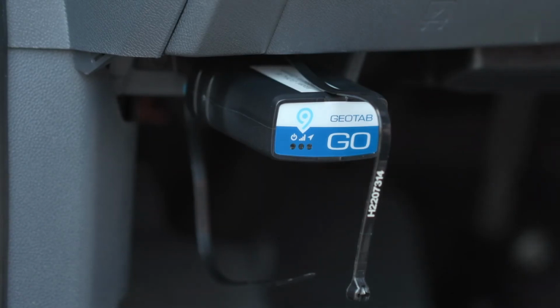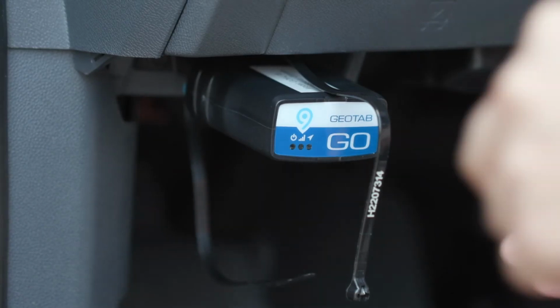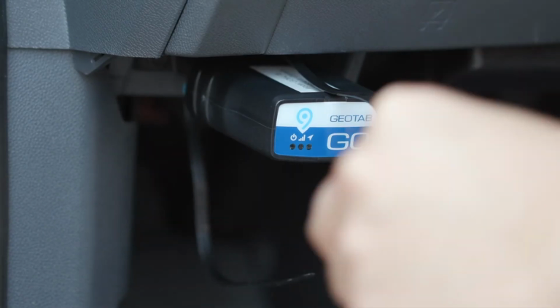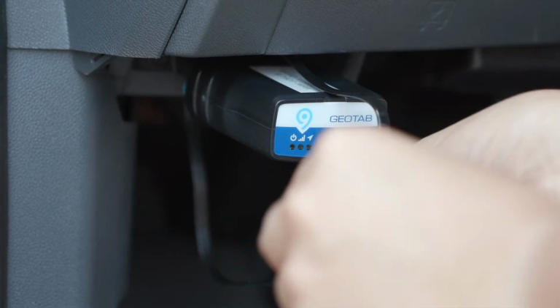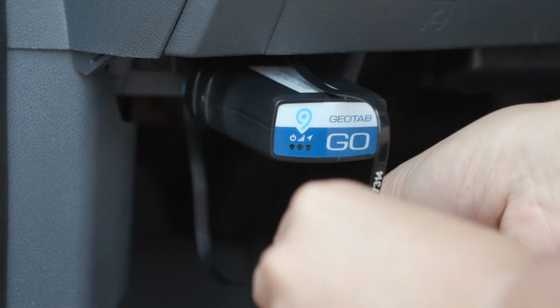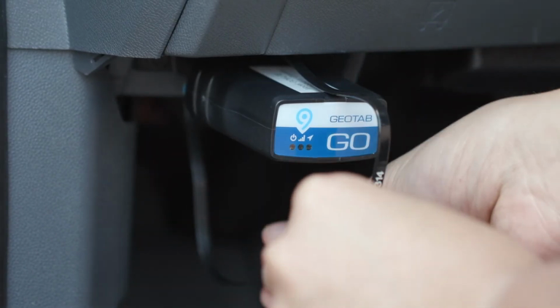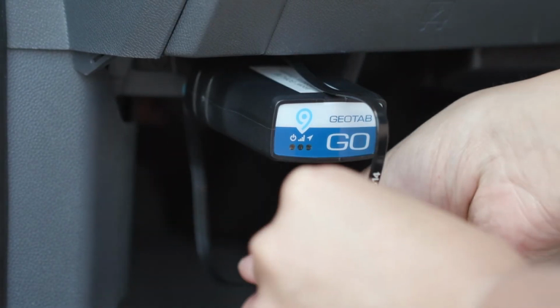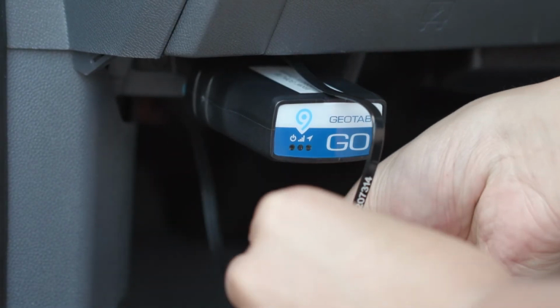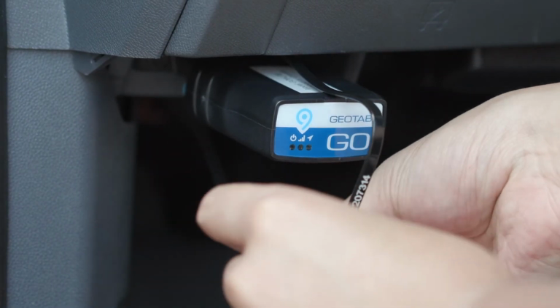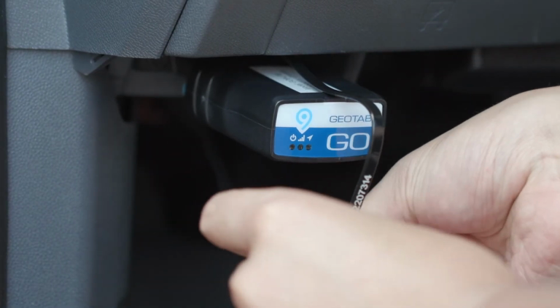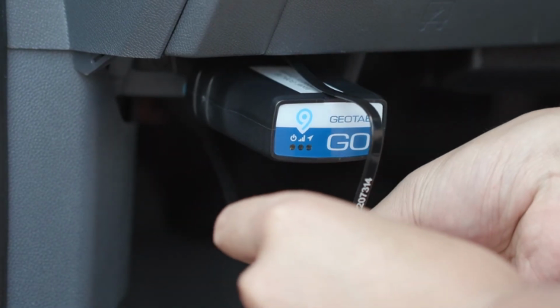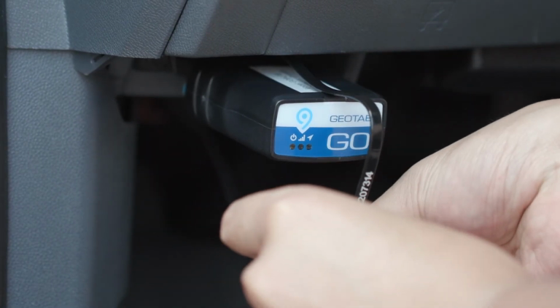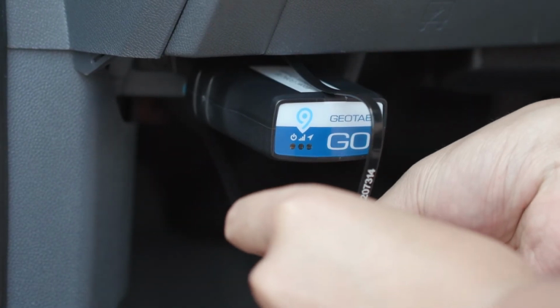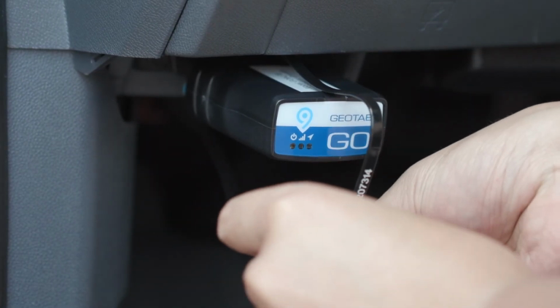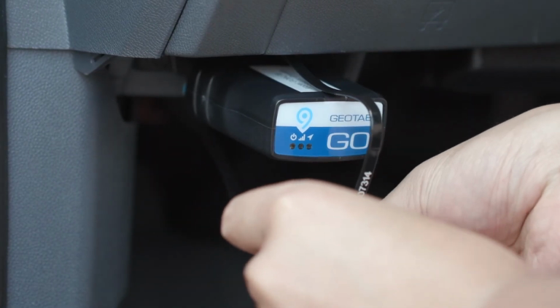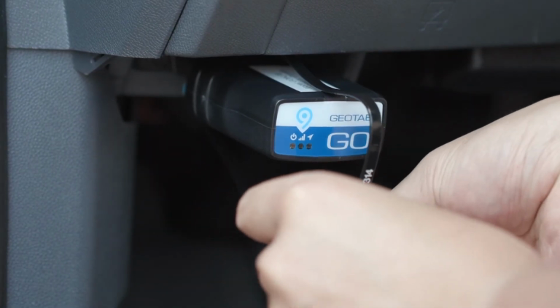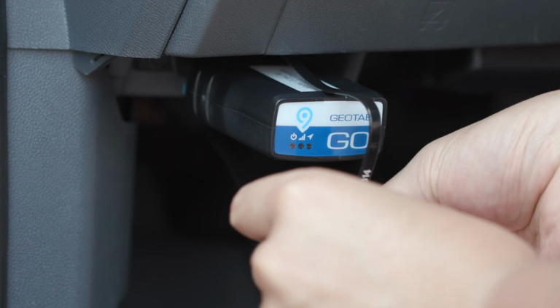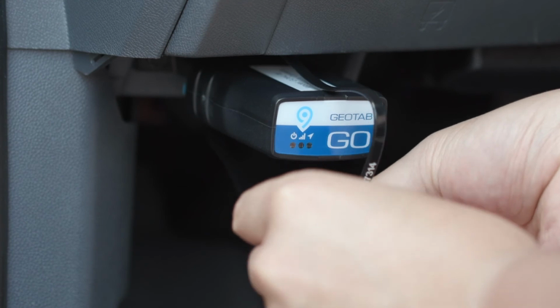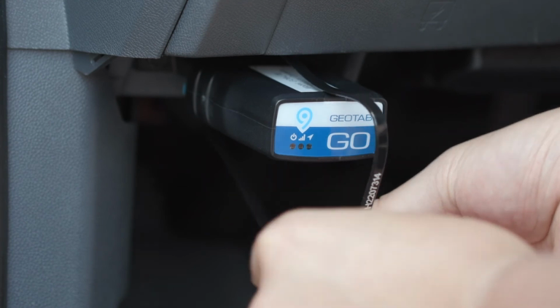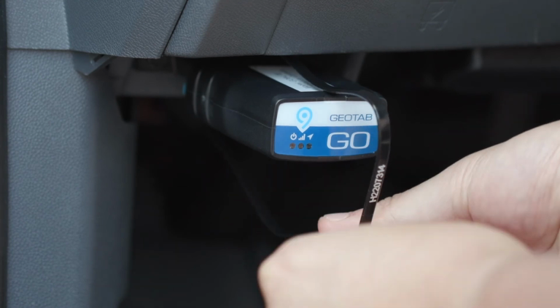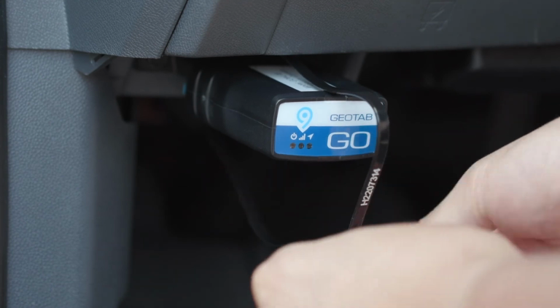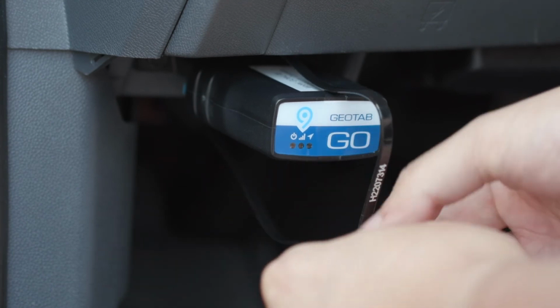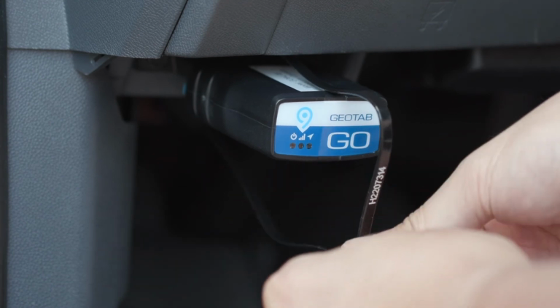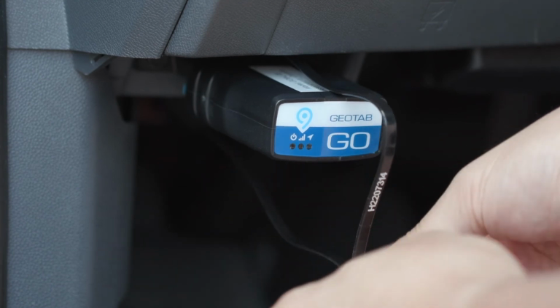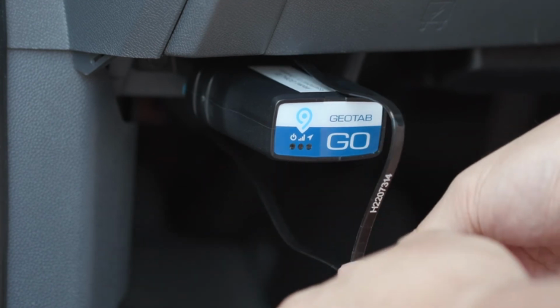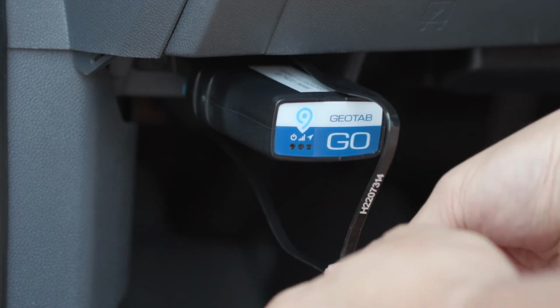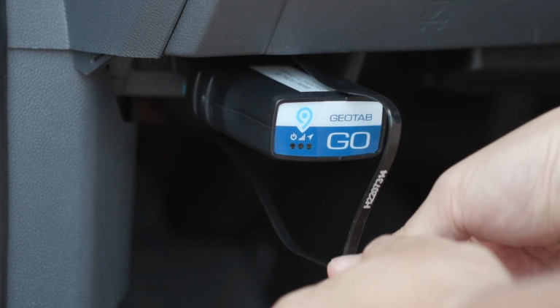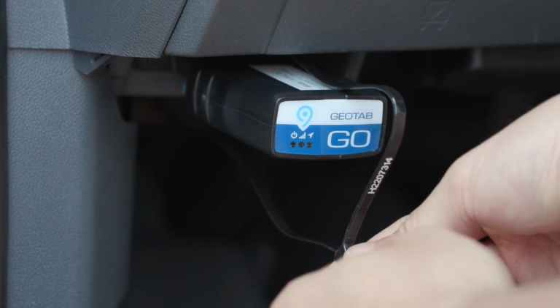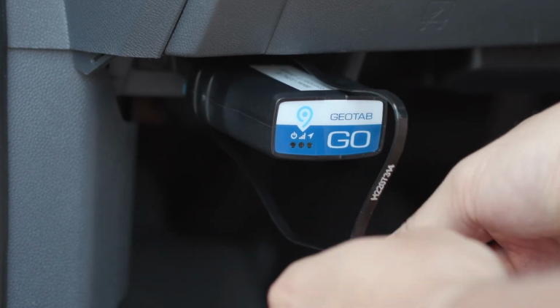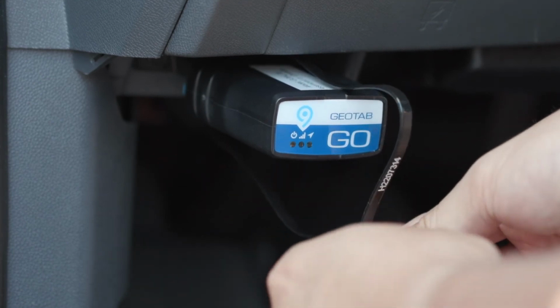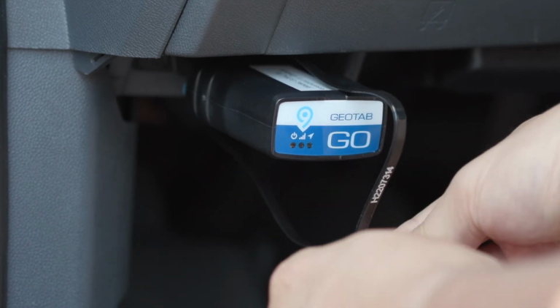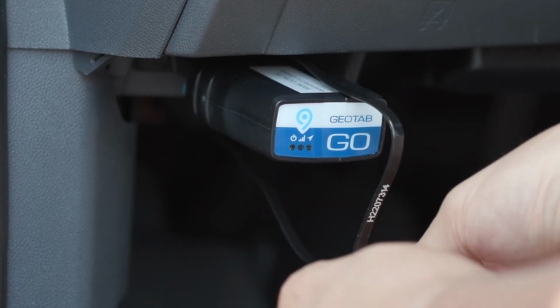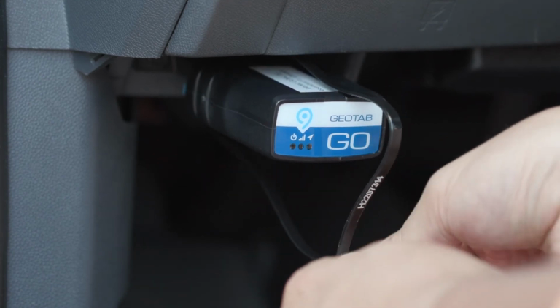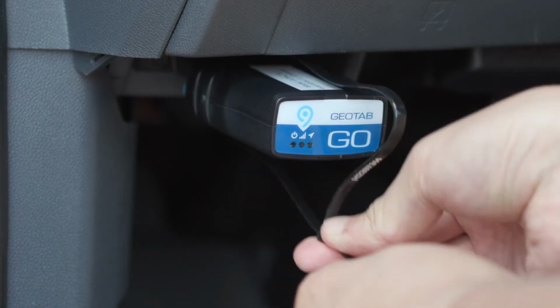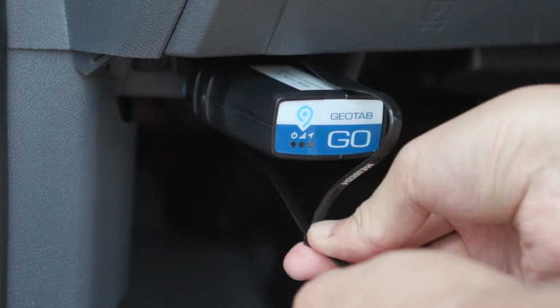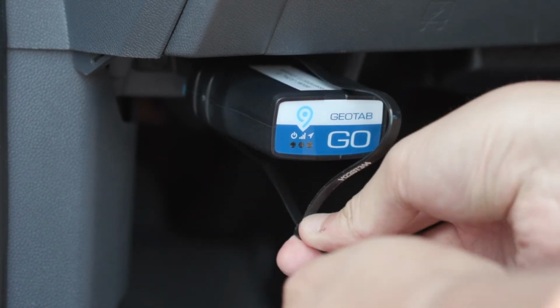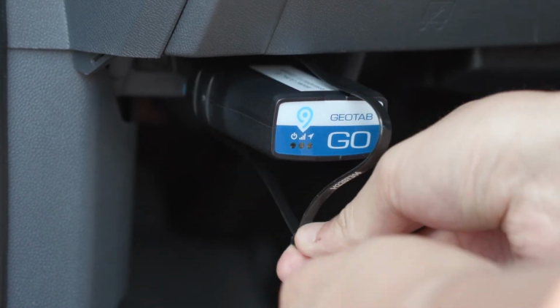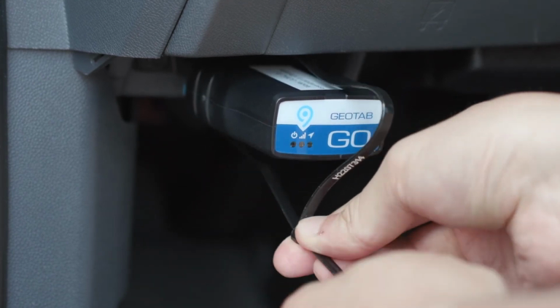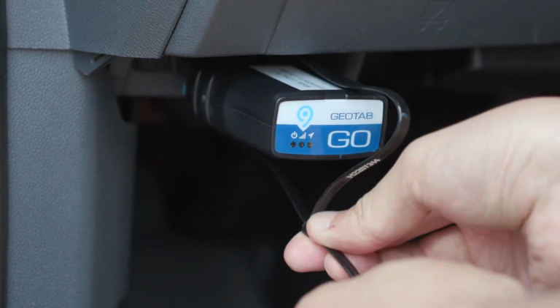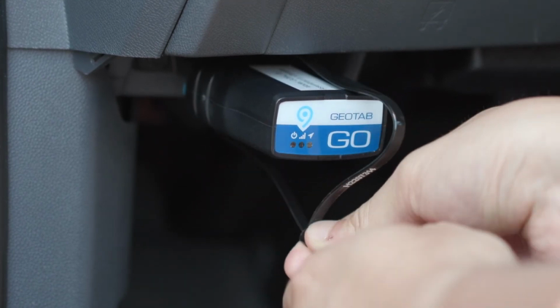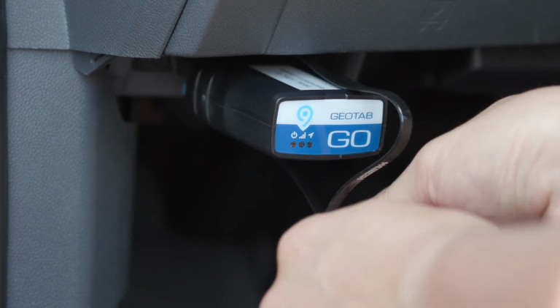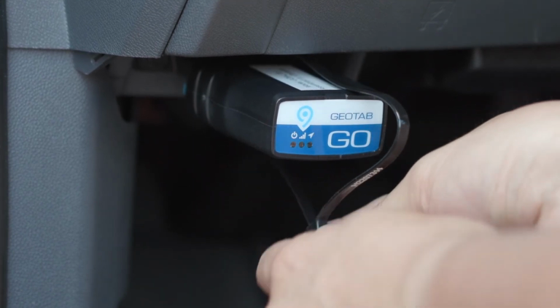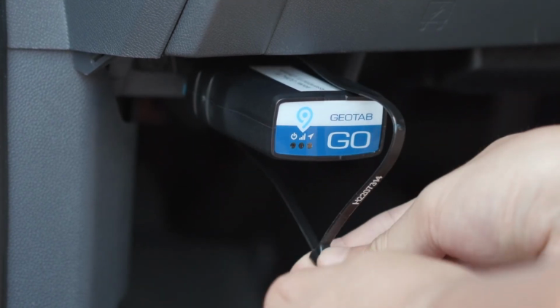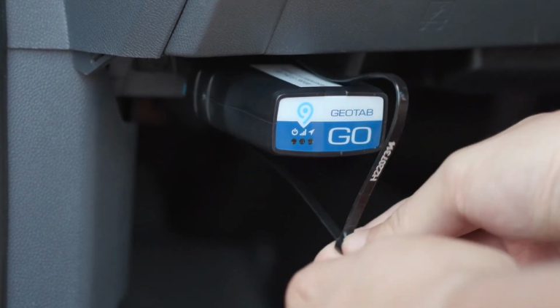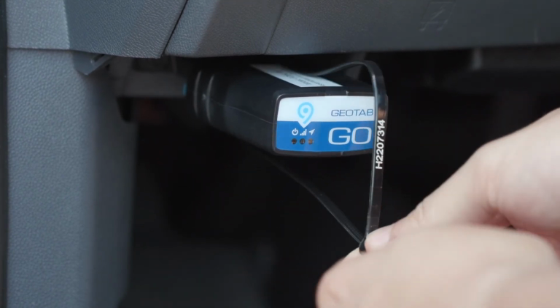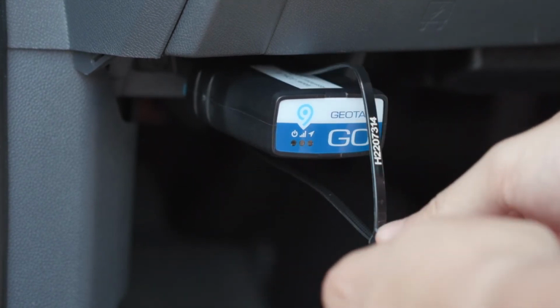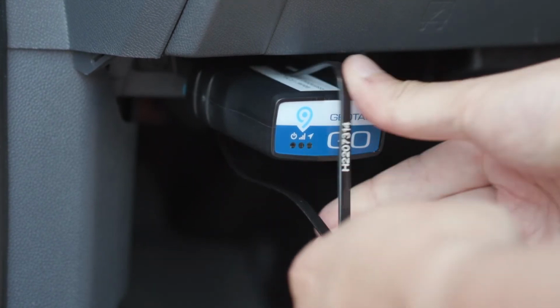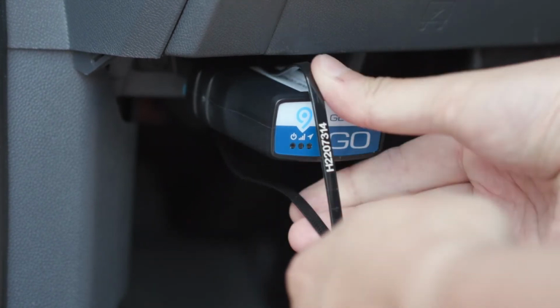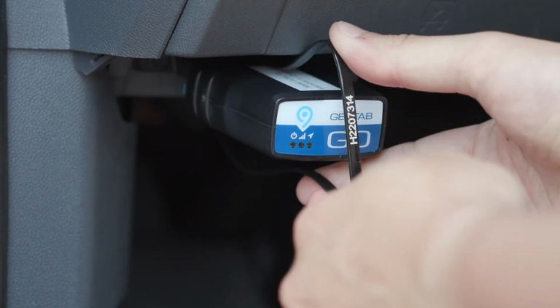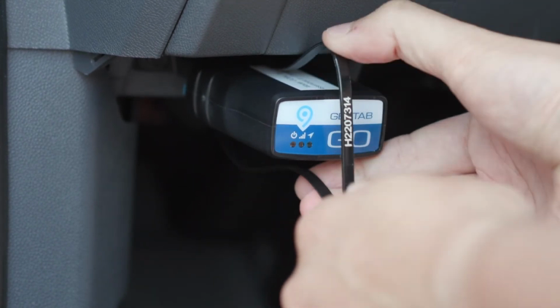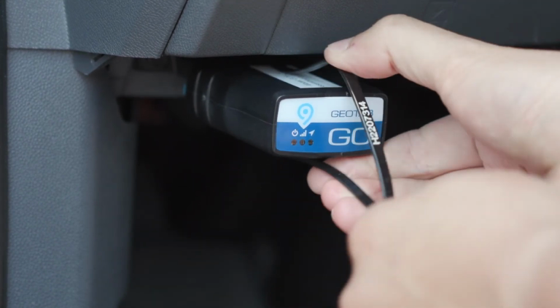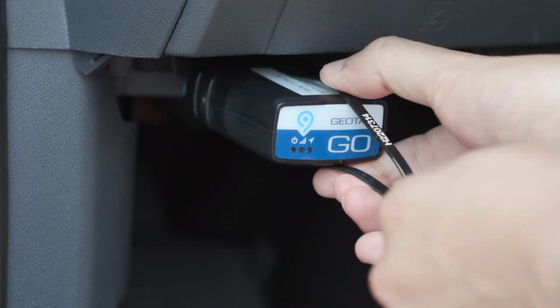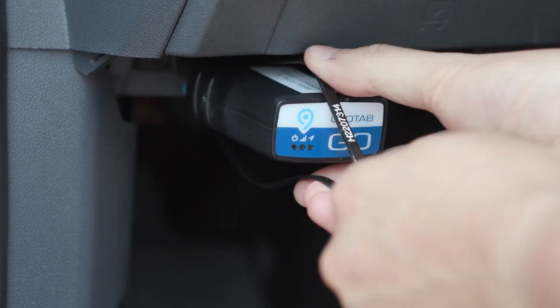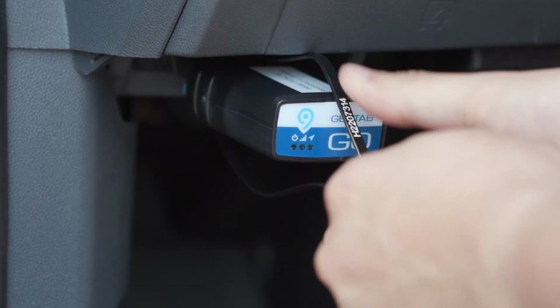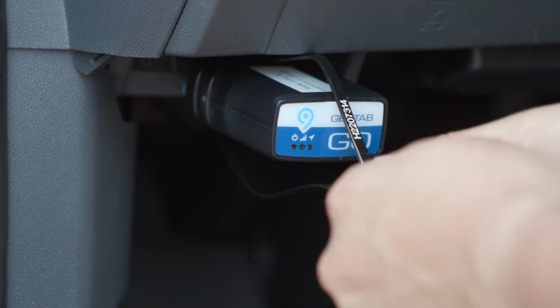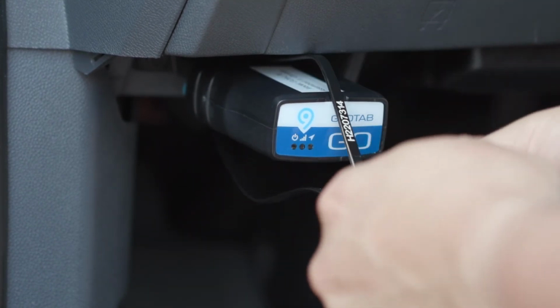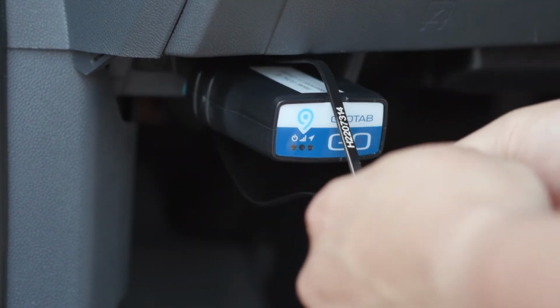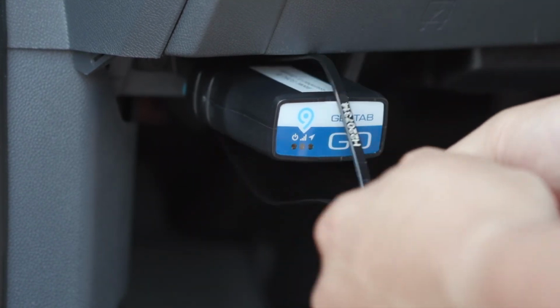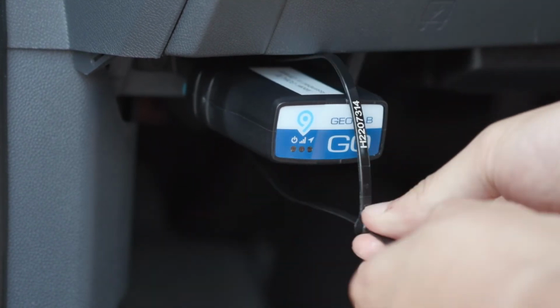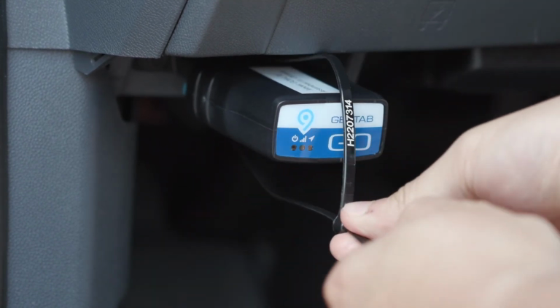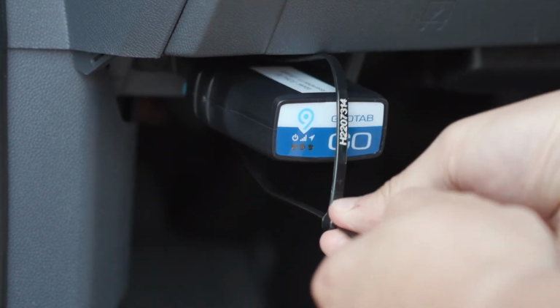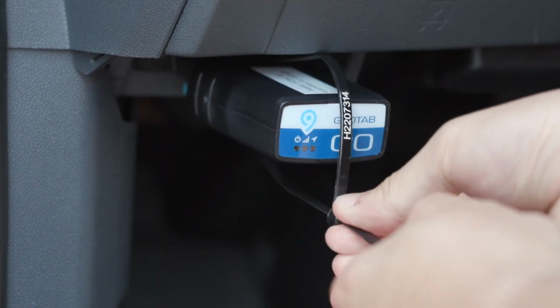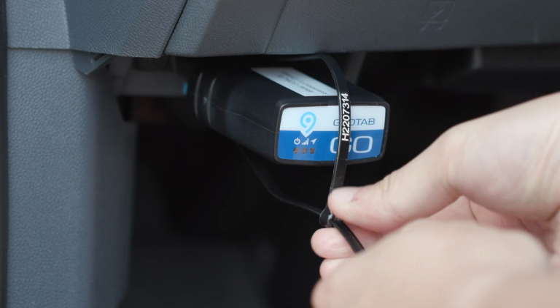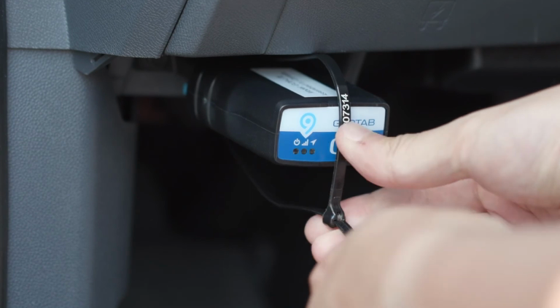To ensure the Go device is secured to the OBD2 port, it's recommended you fasten it with a cable tie, then trim any excess tie.